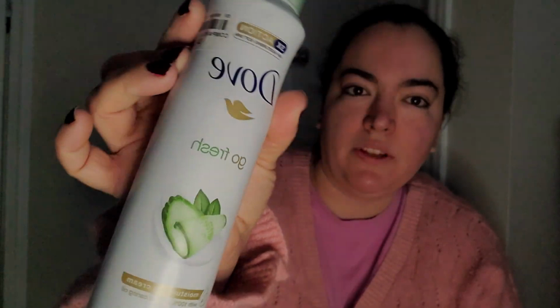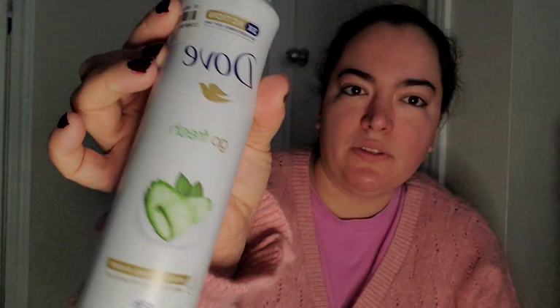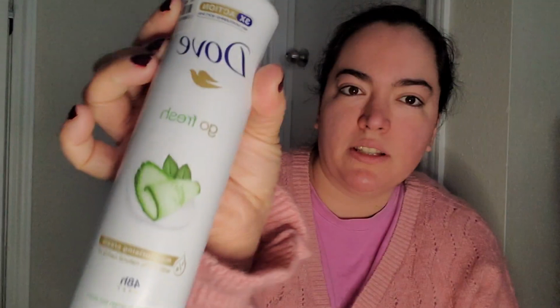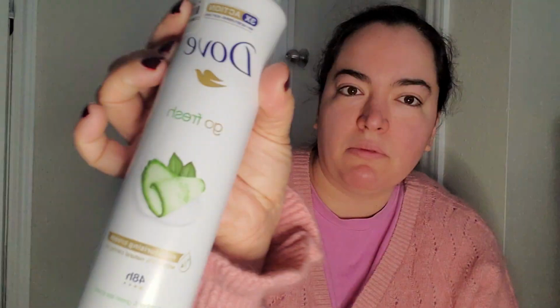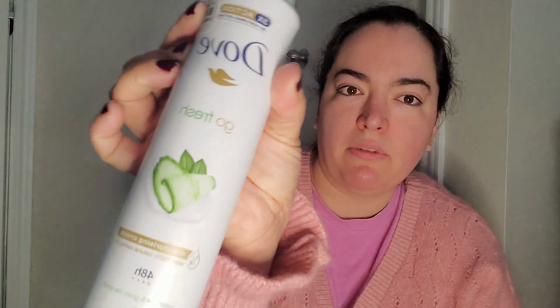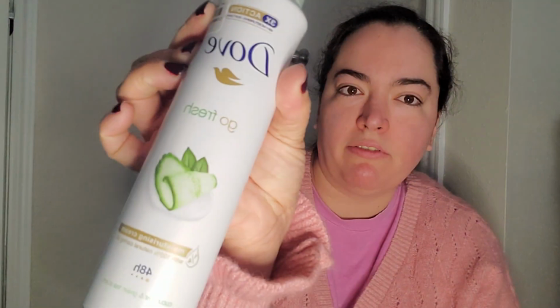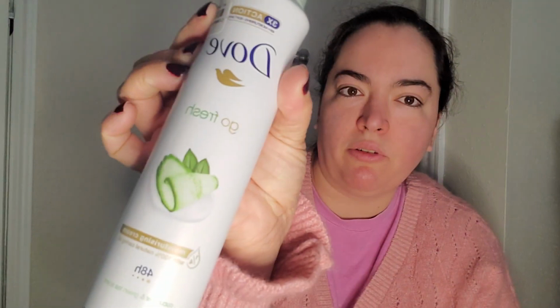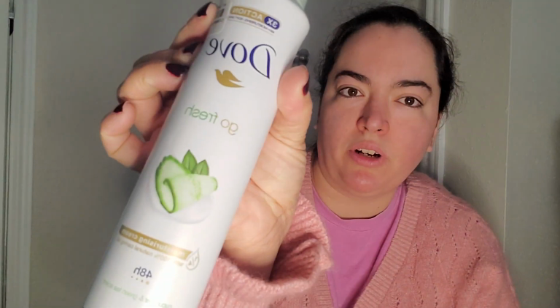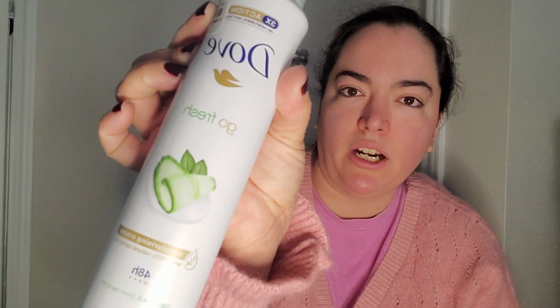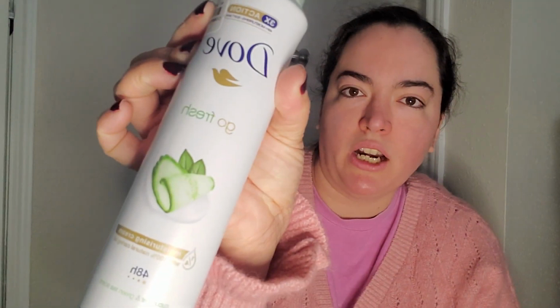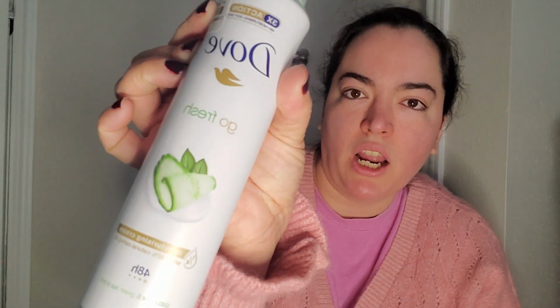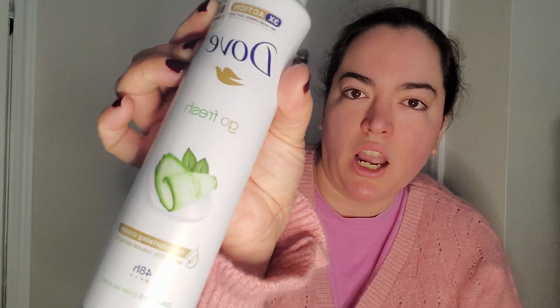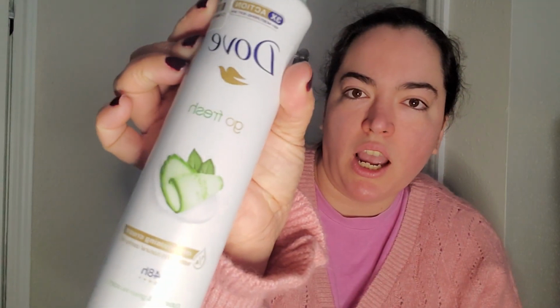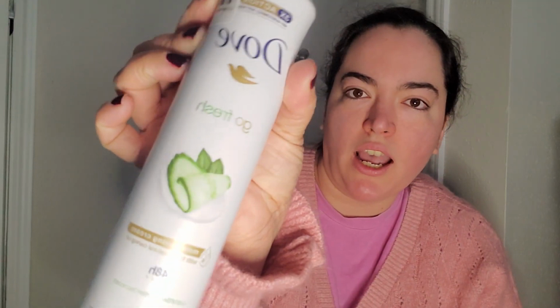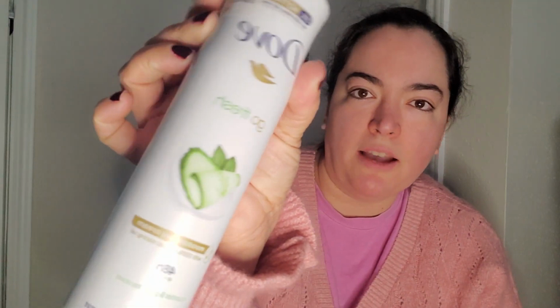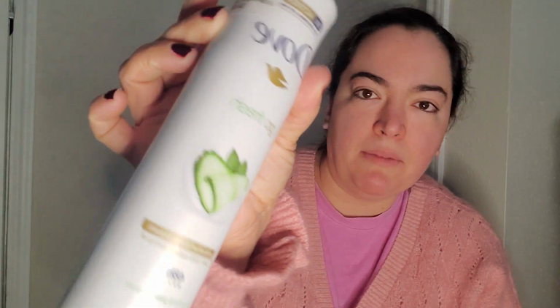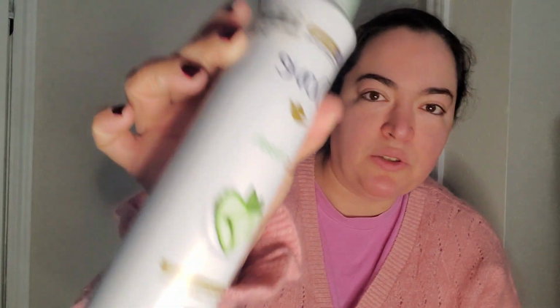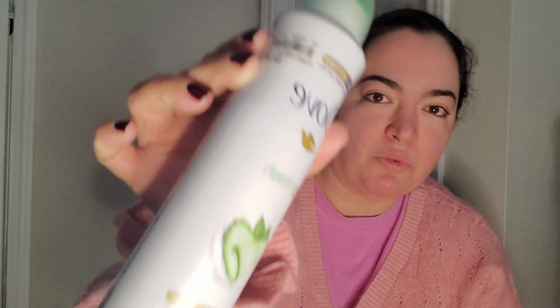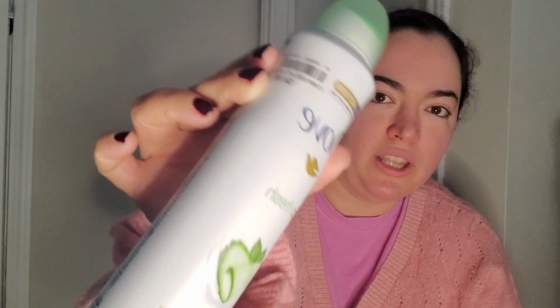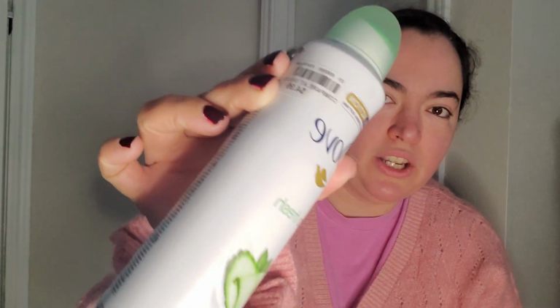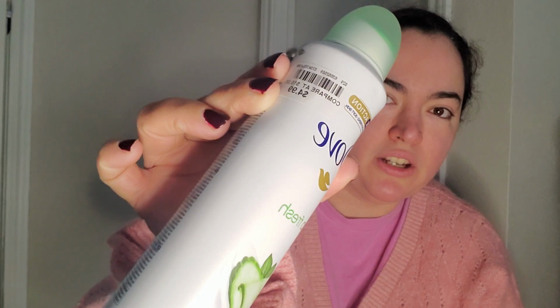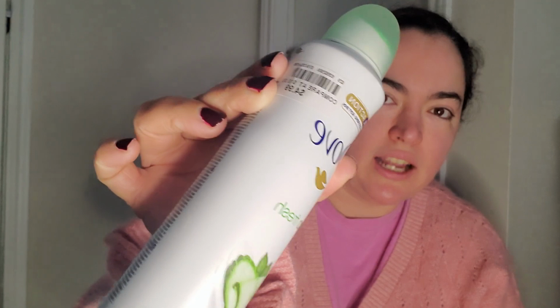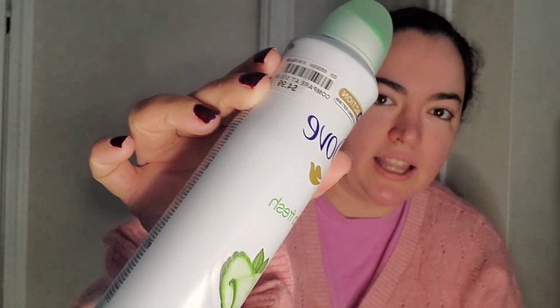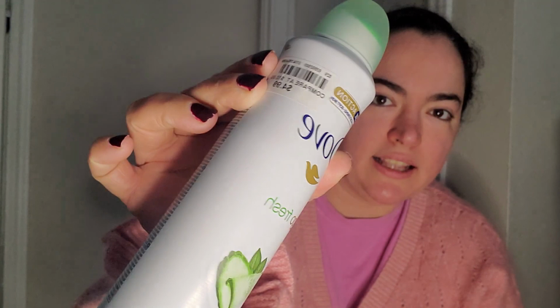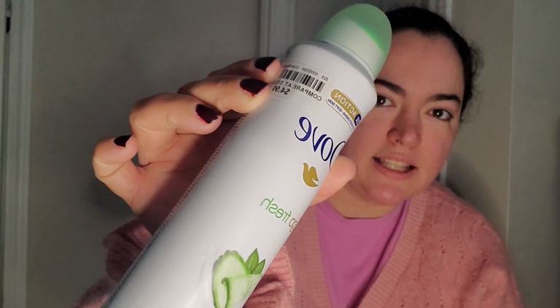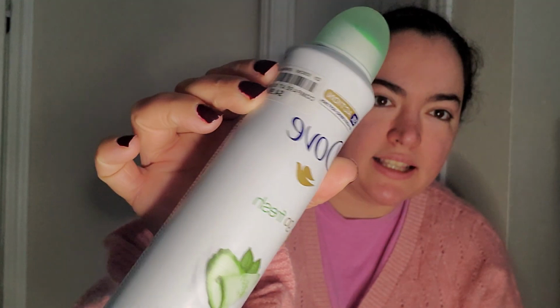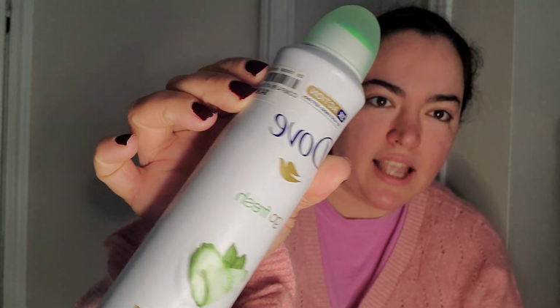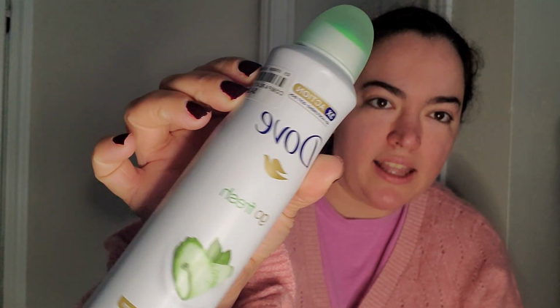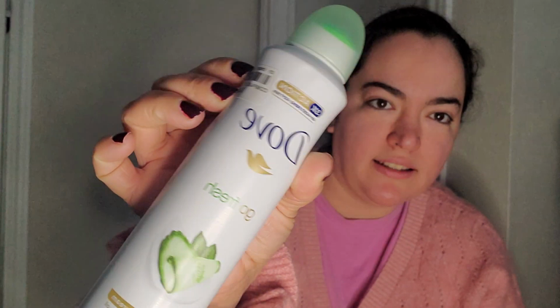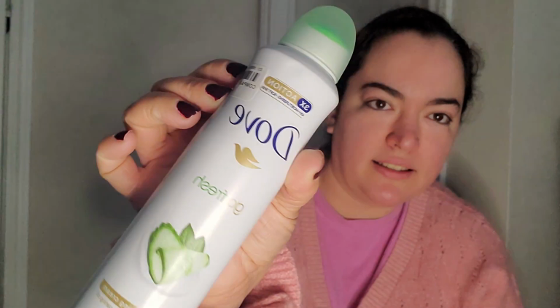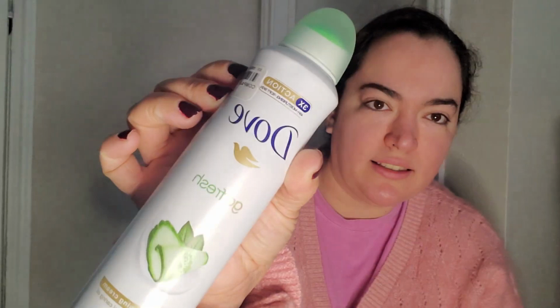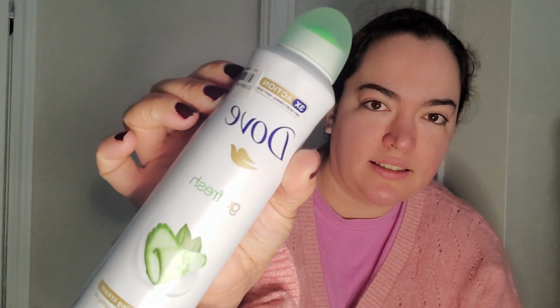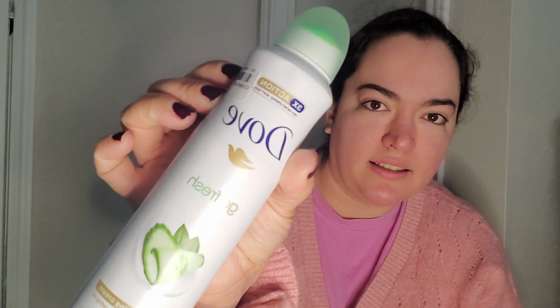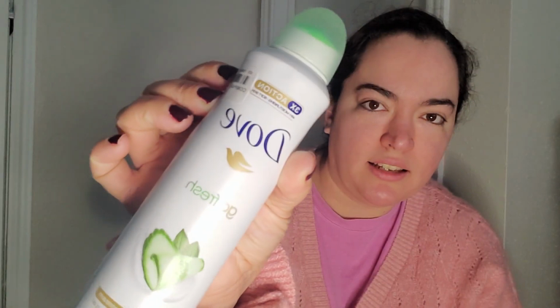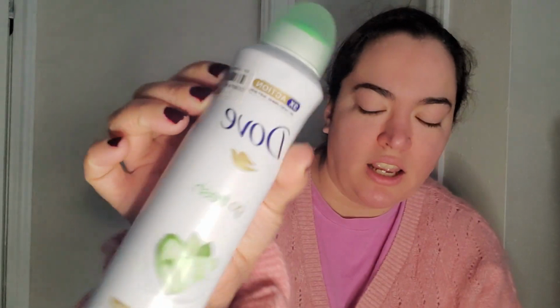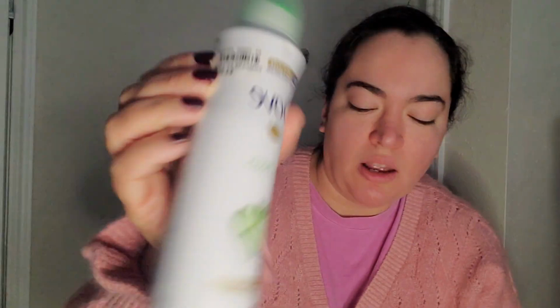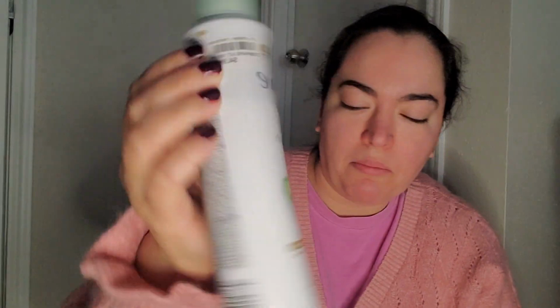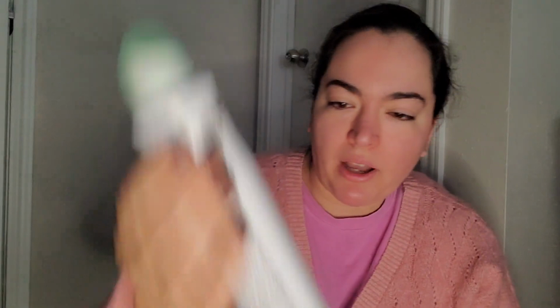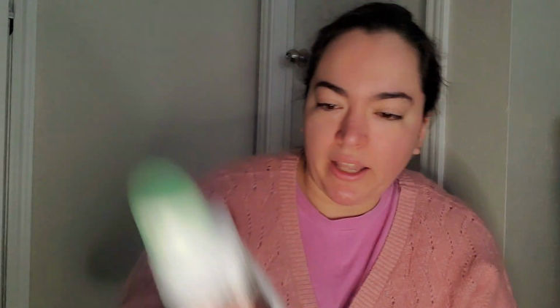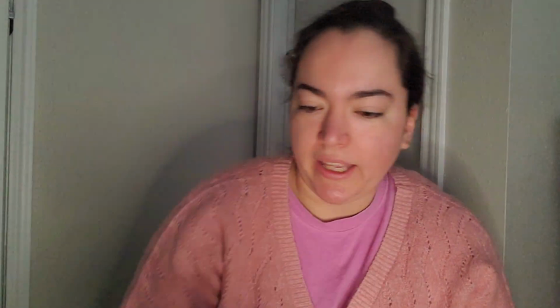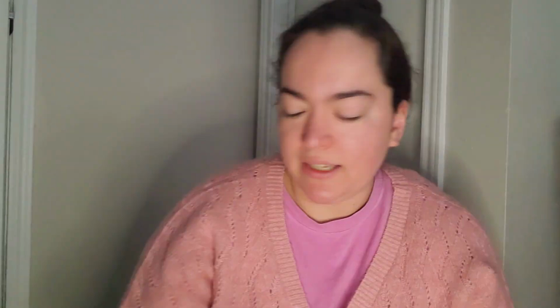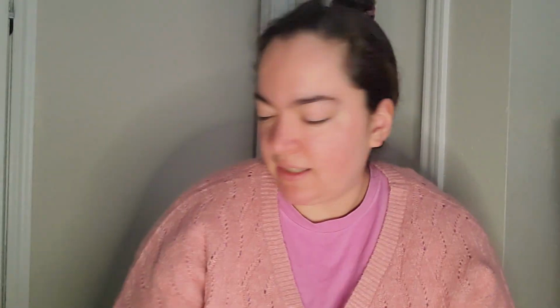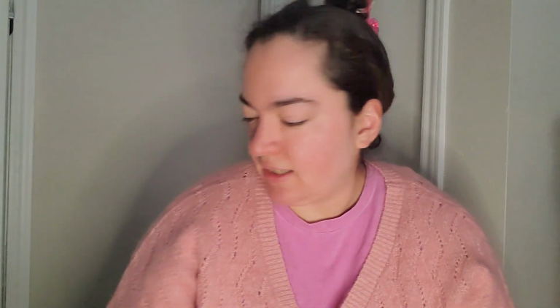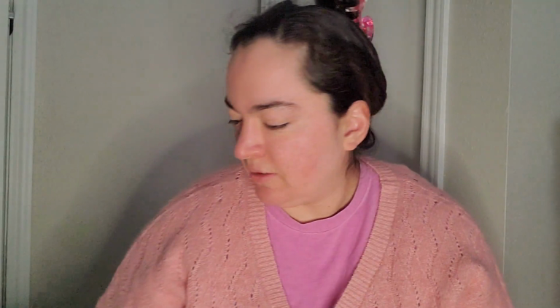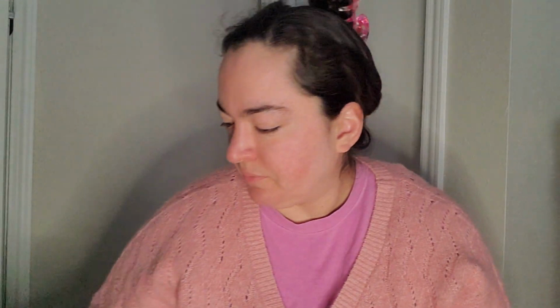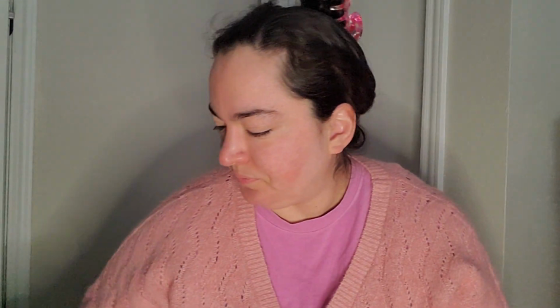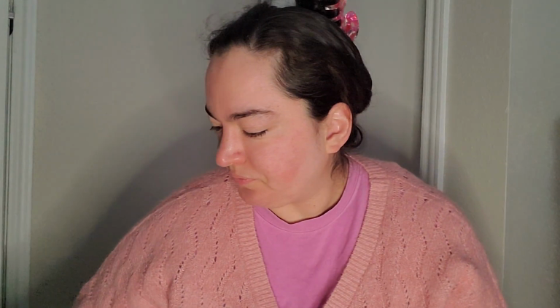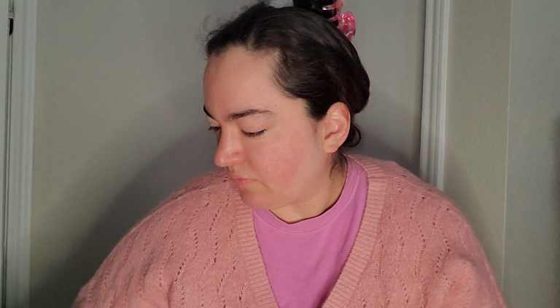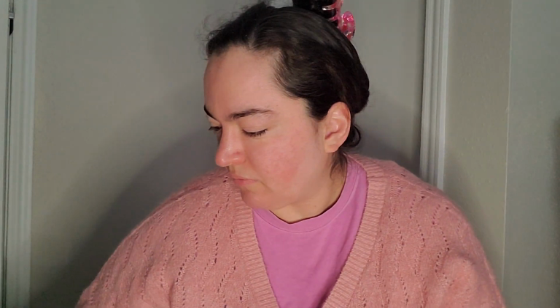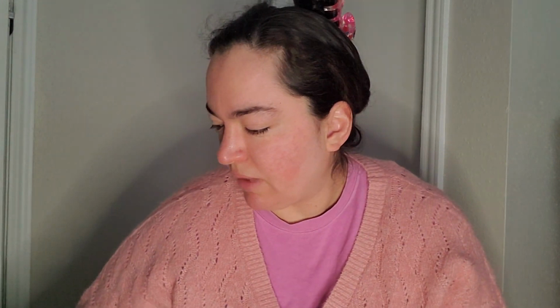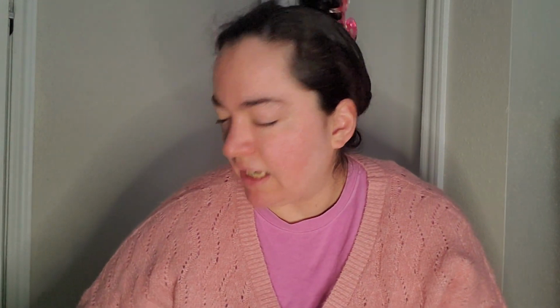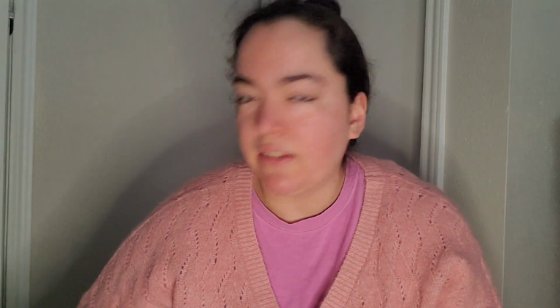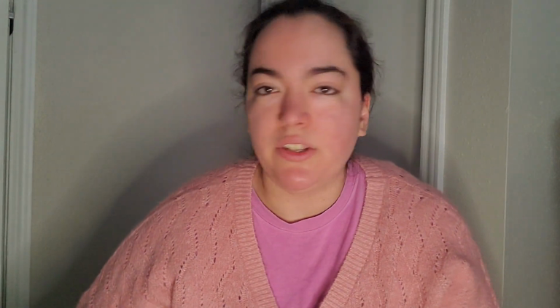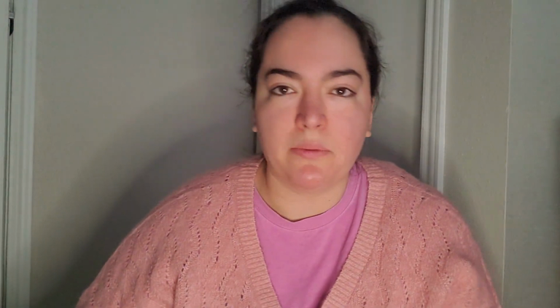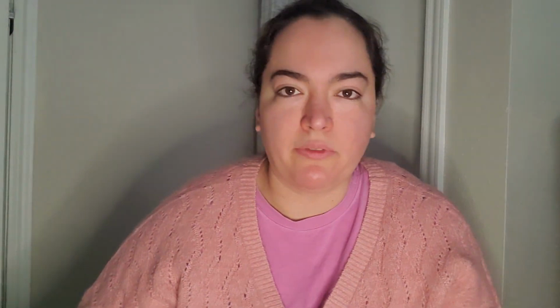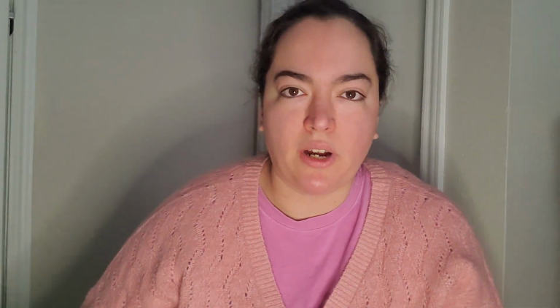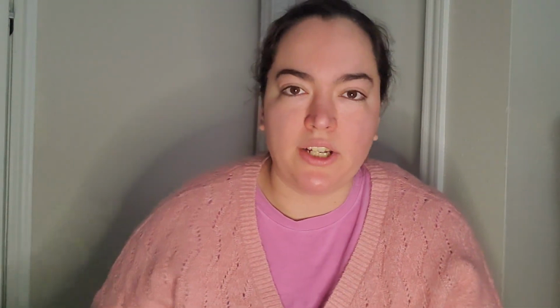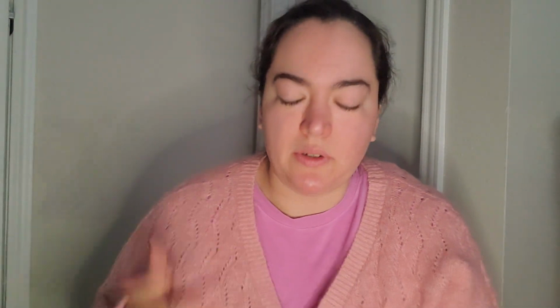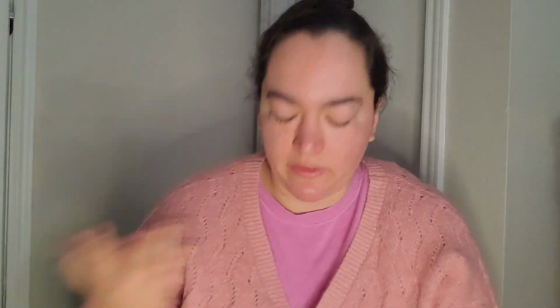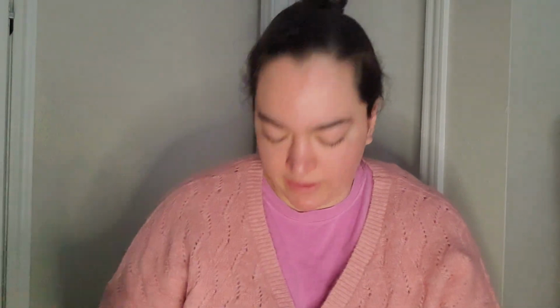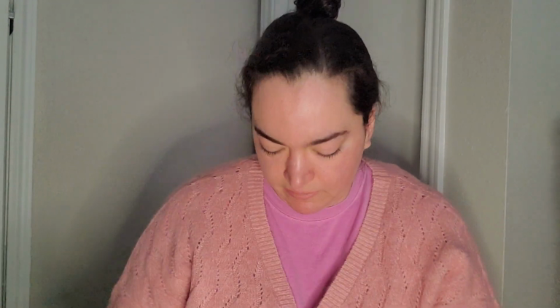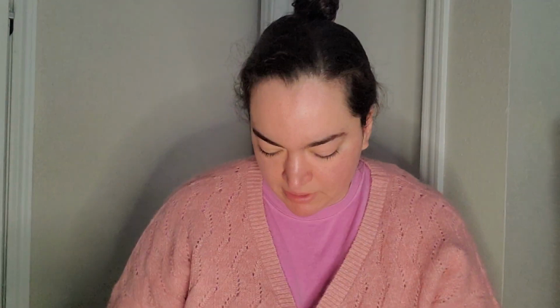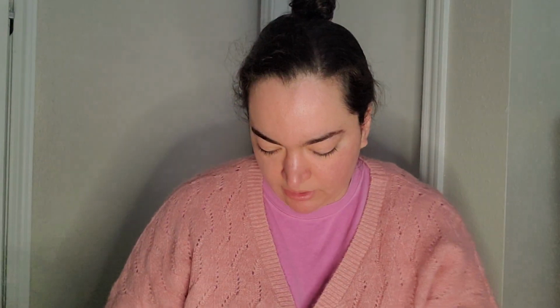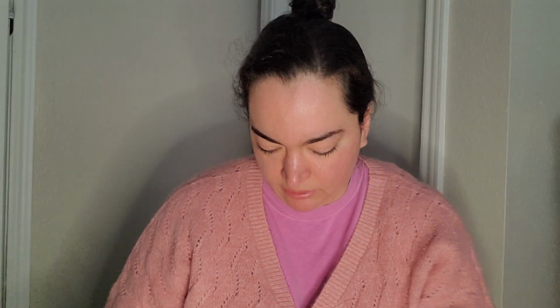I've used this one before. It's really good. I like the scent, and because I've used it before, I knew how it smelled.